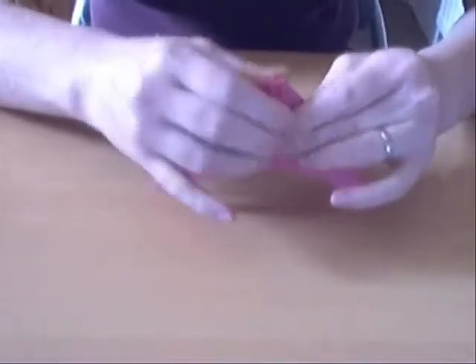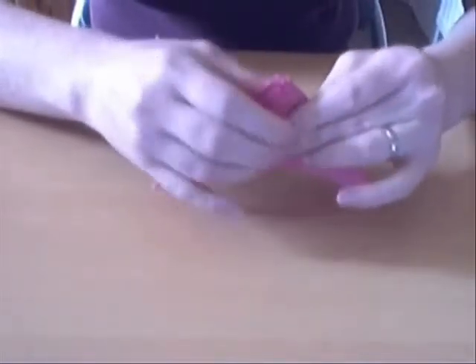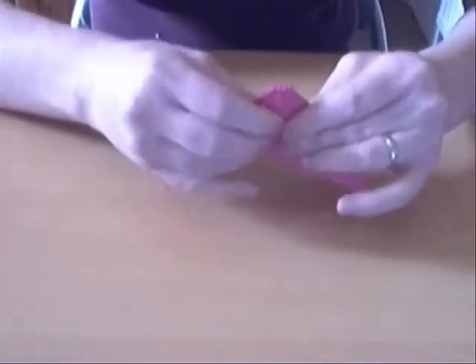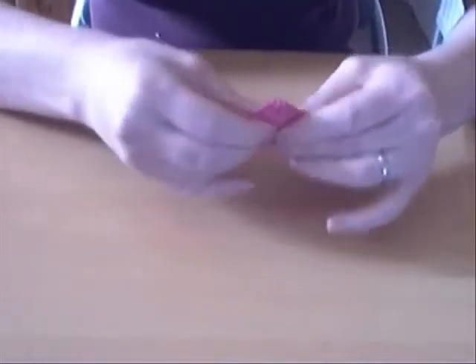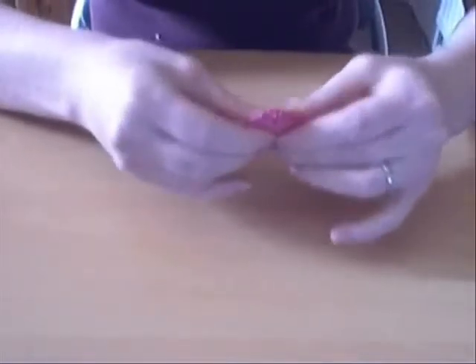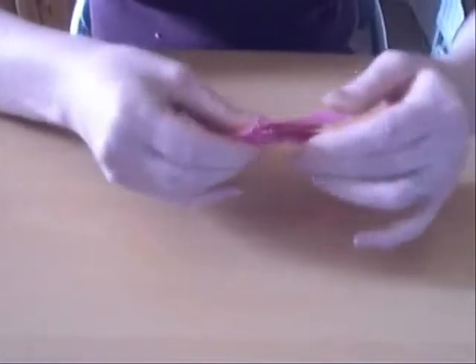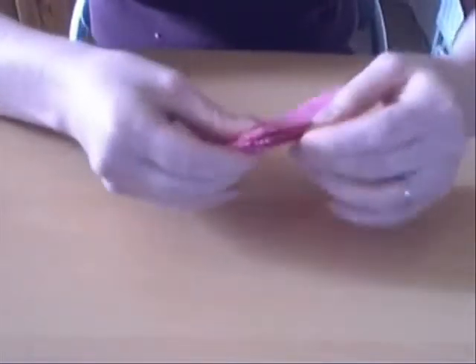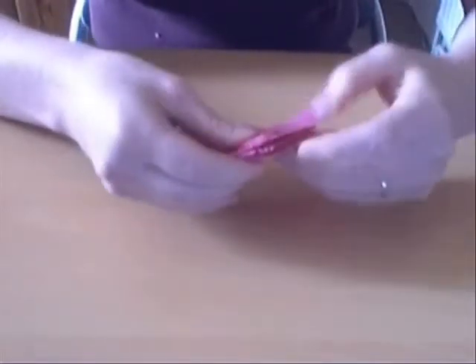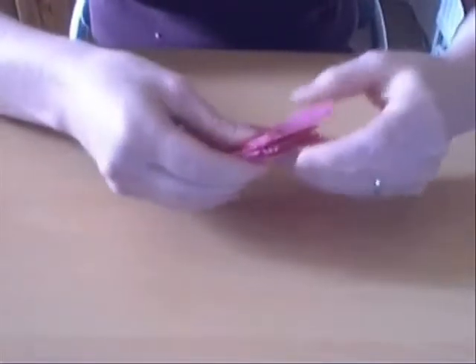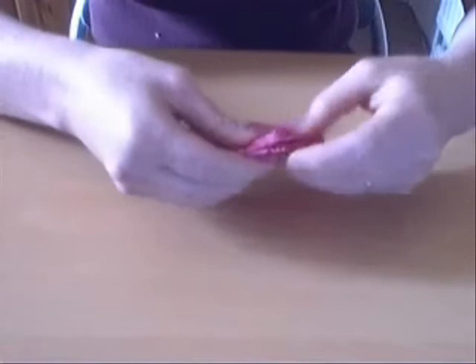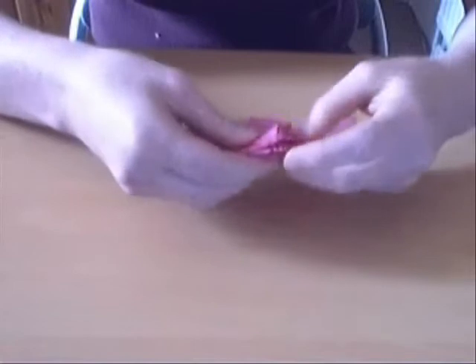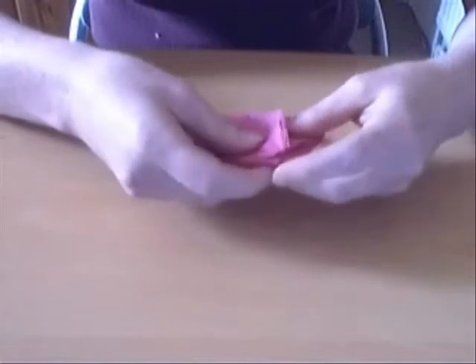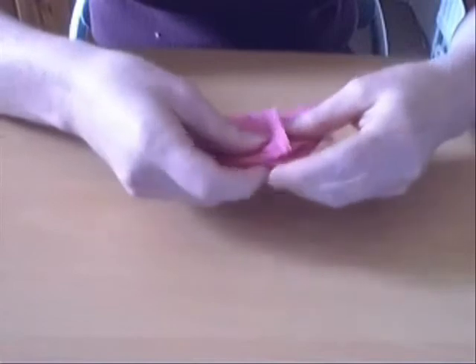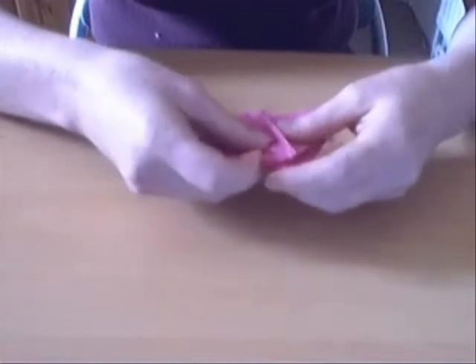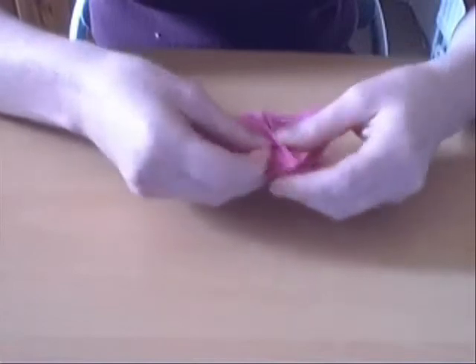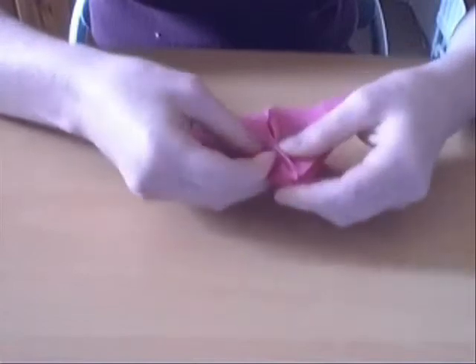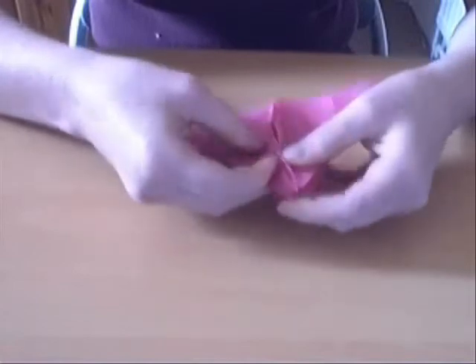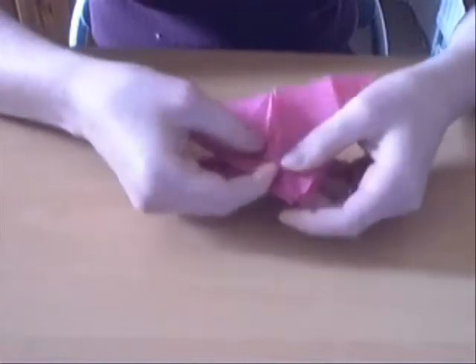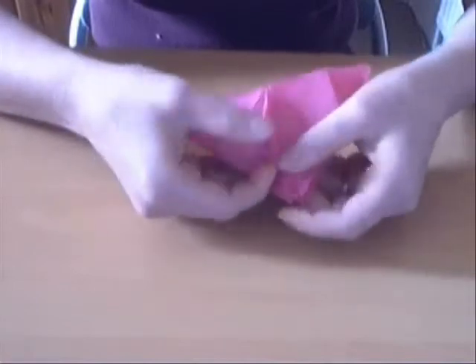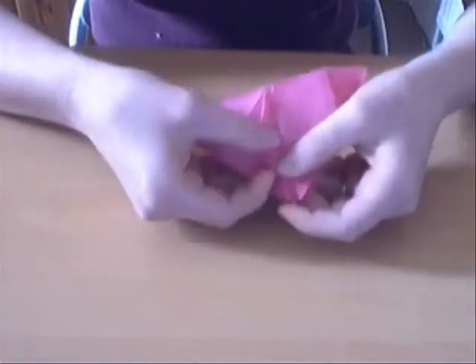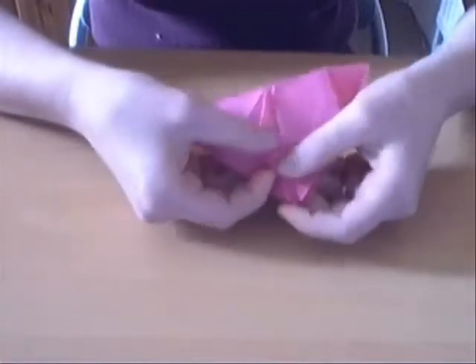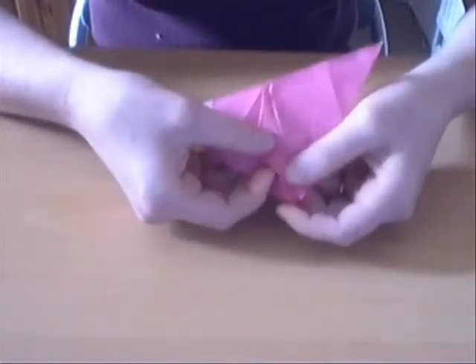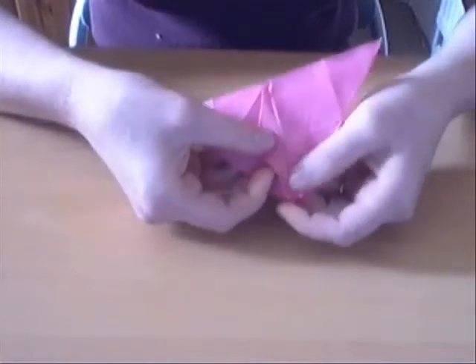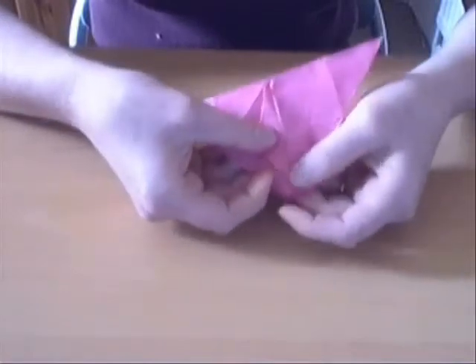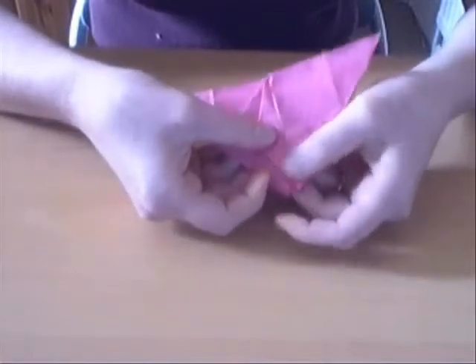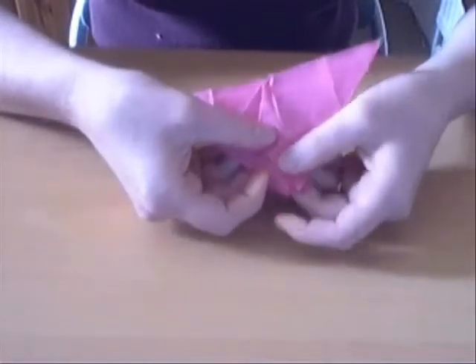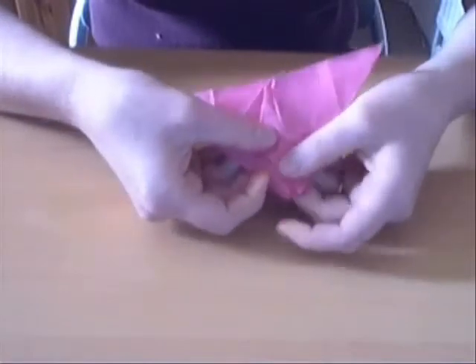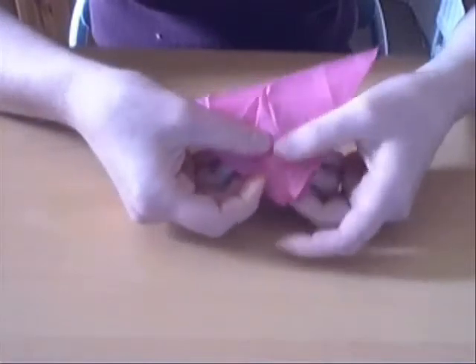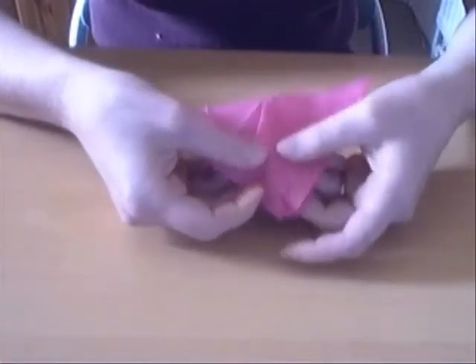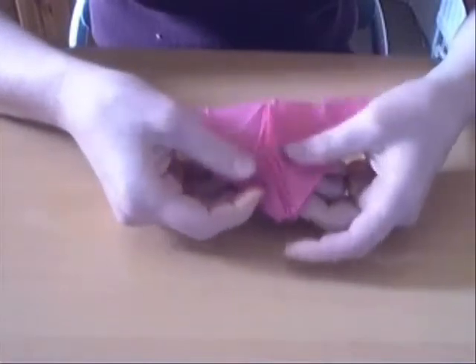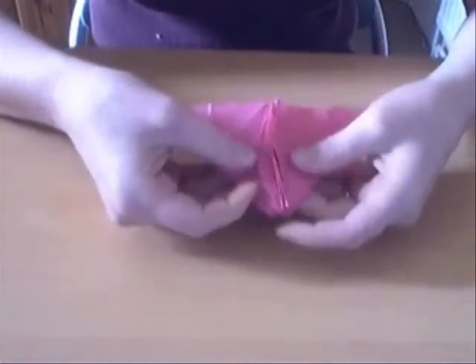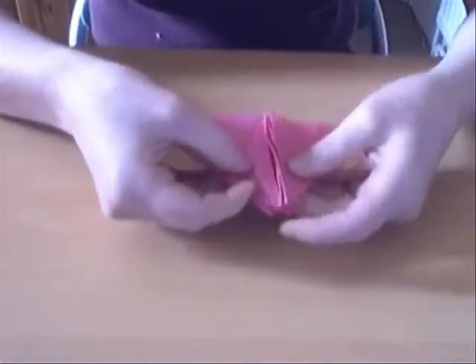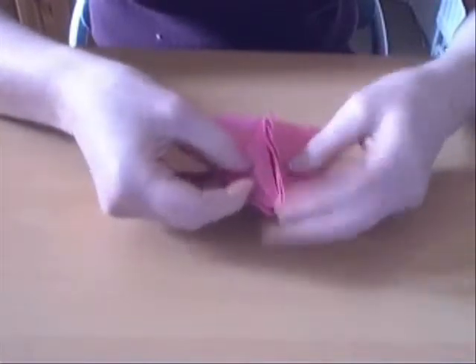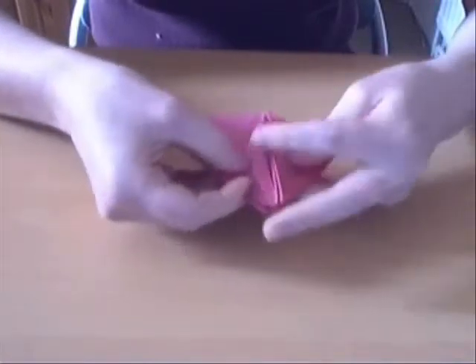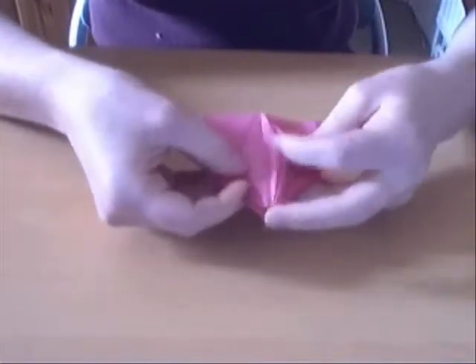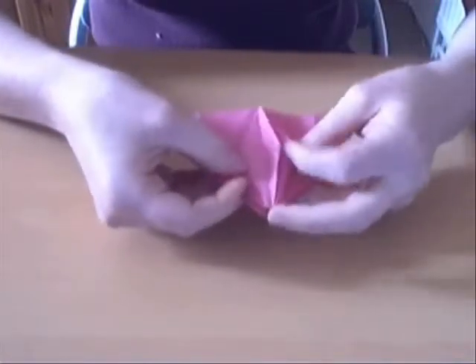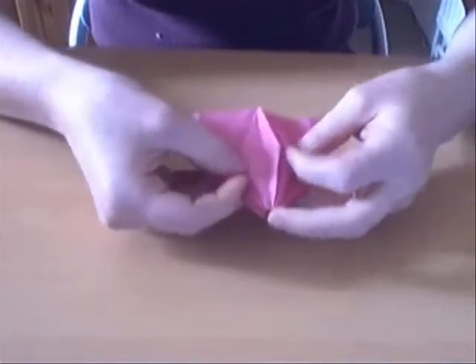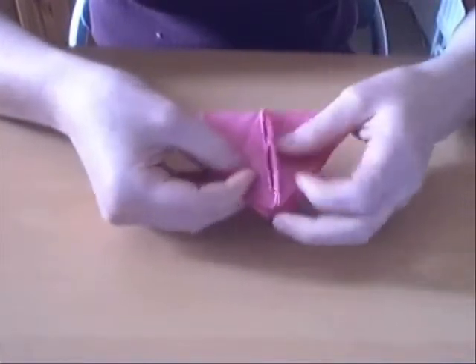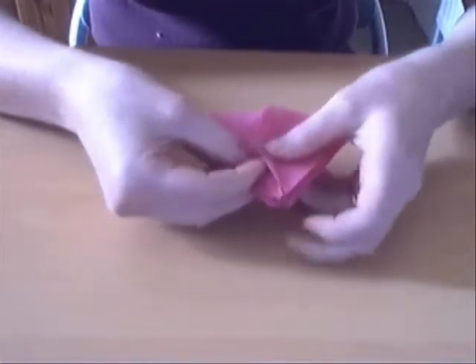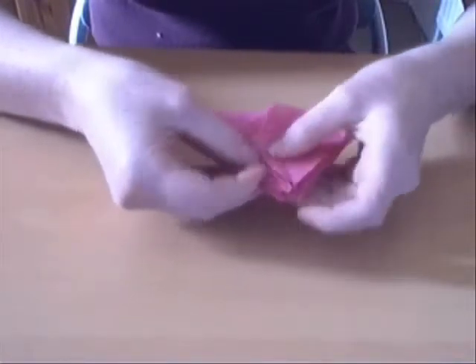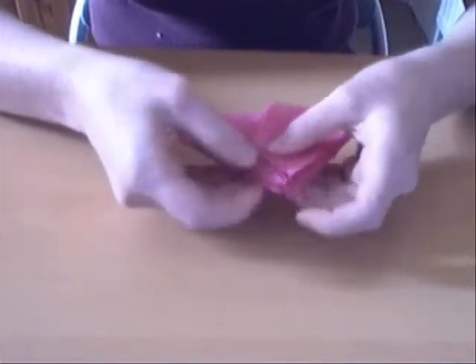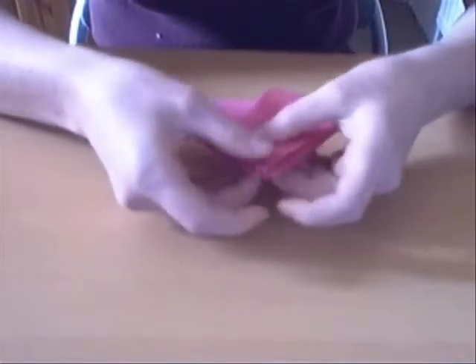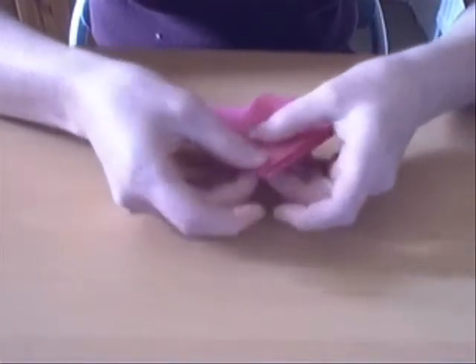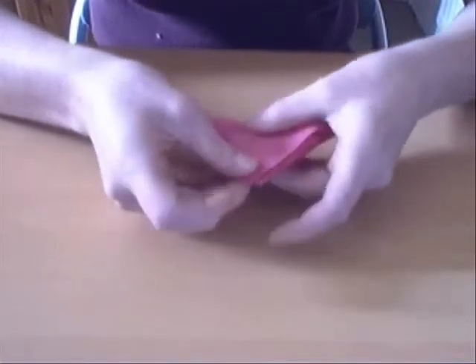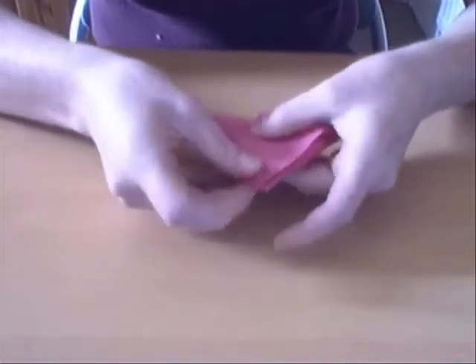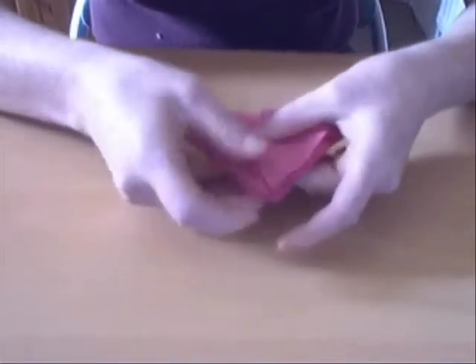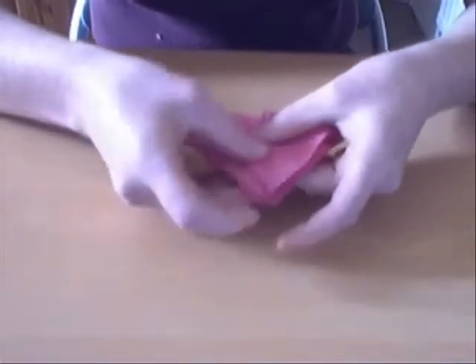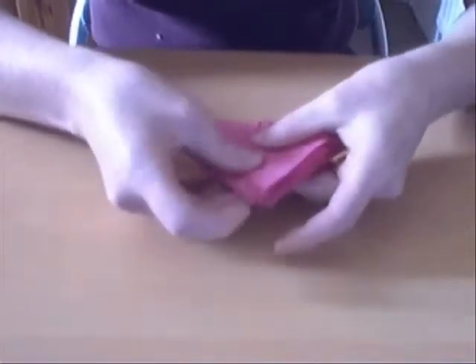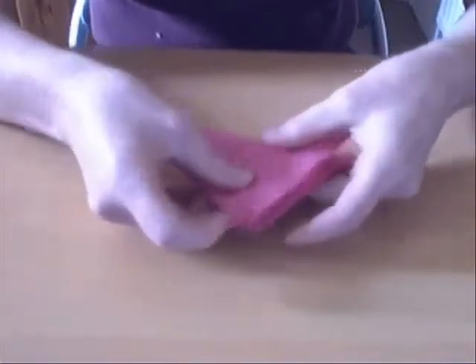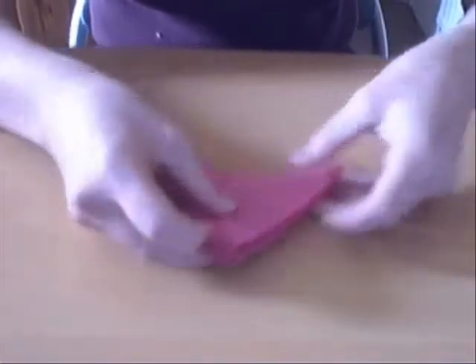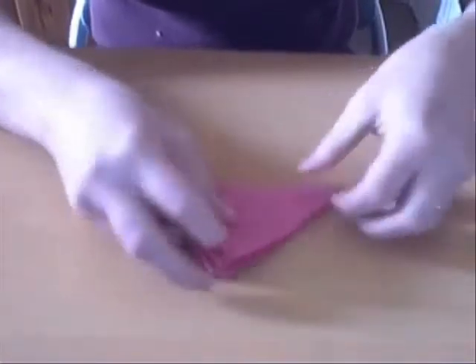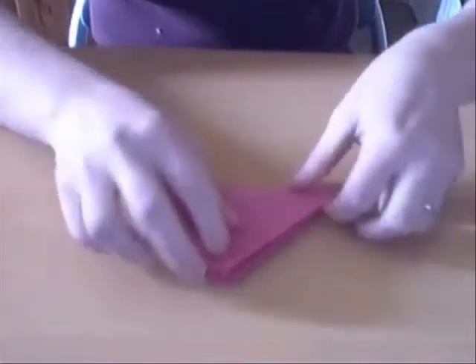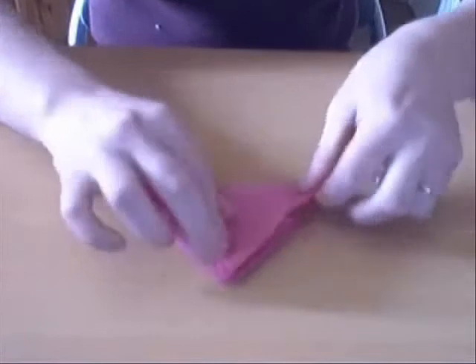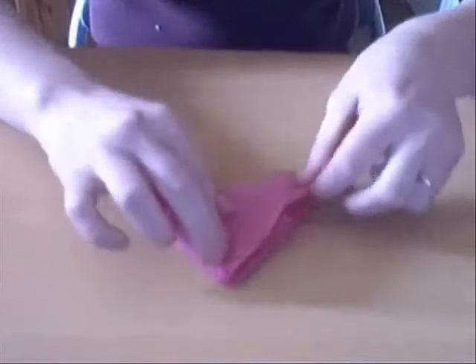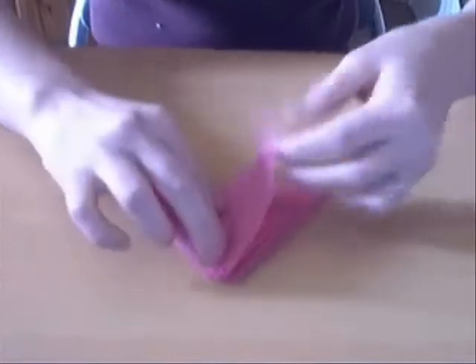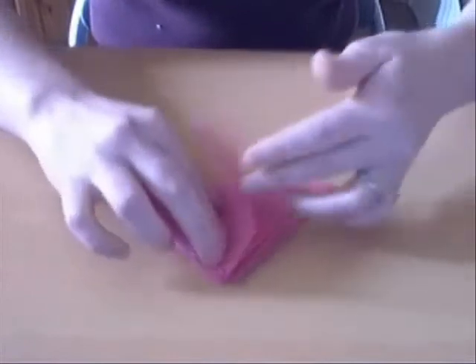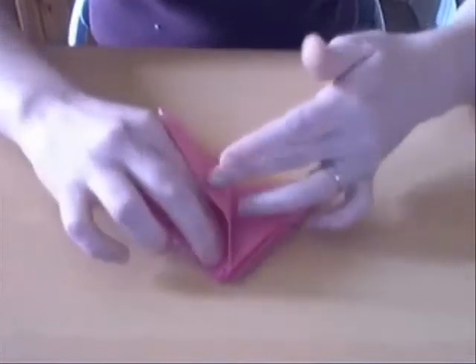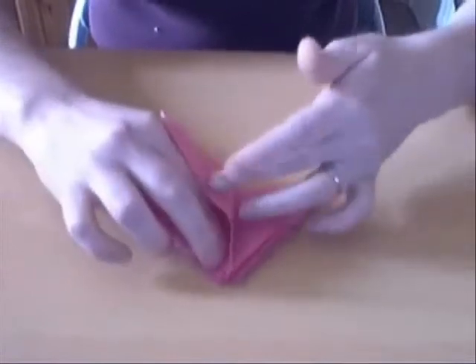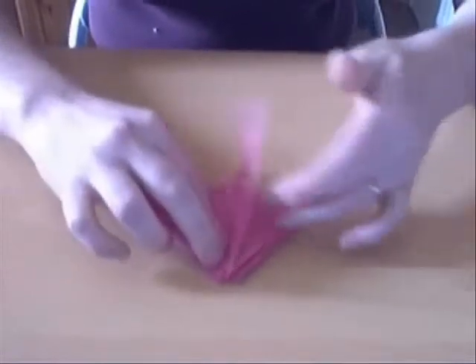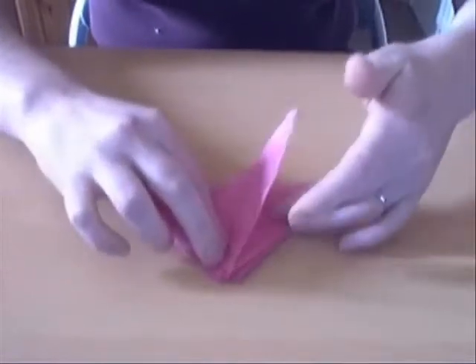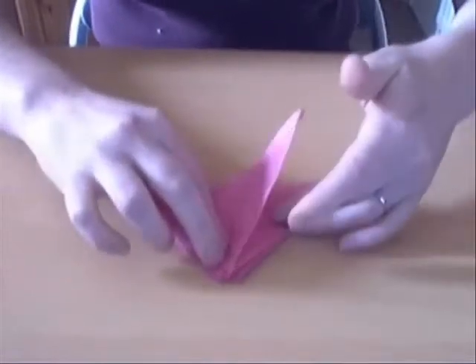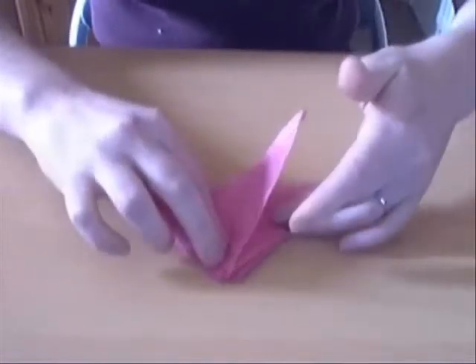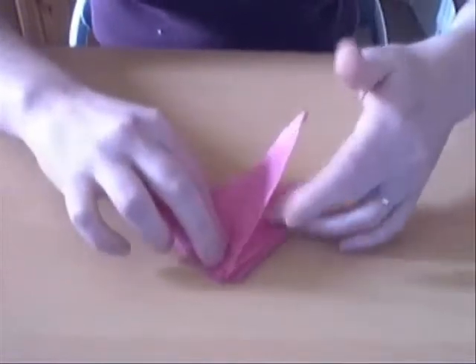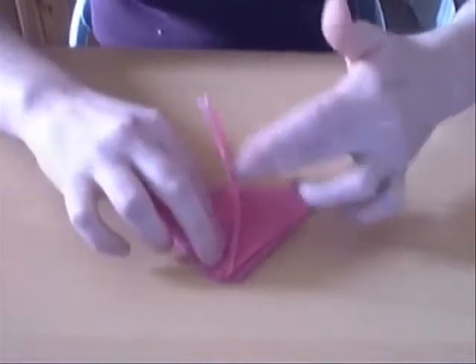After you've done that on both sides, this is what it looks like. Next, what we're going to do is fold these bits over to one side so we can work on this flap.